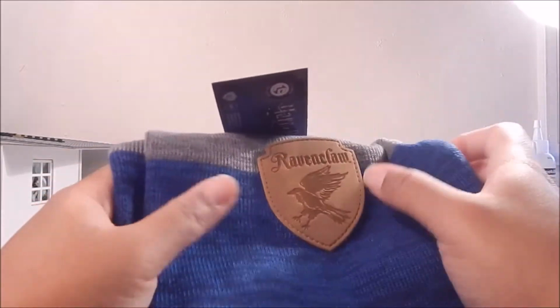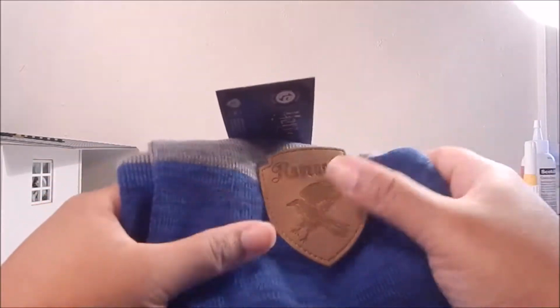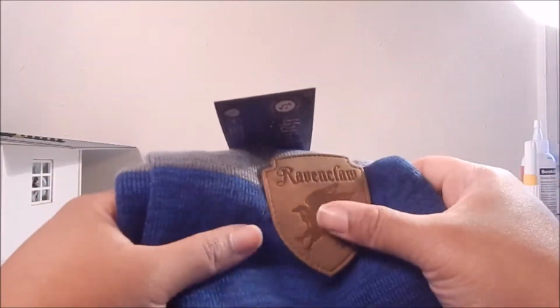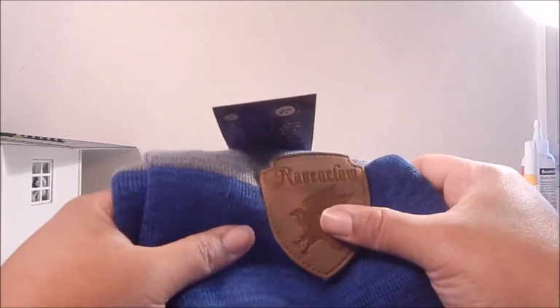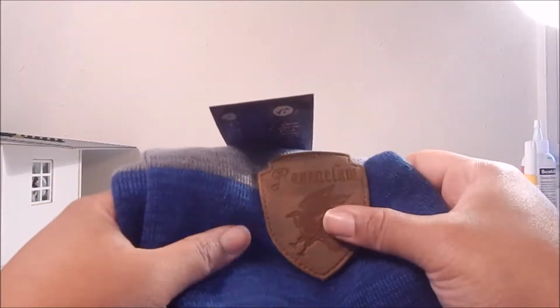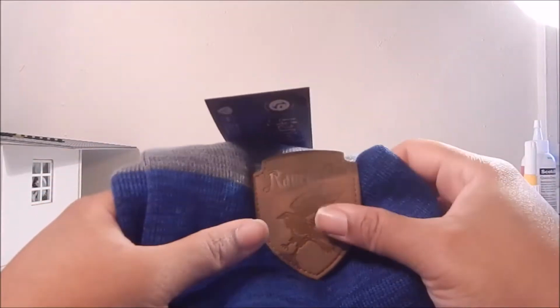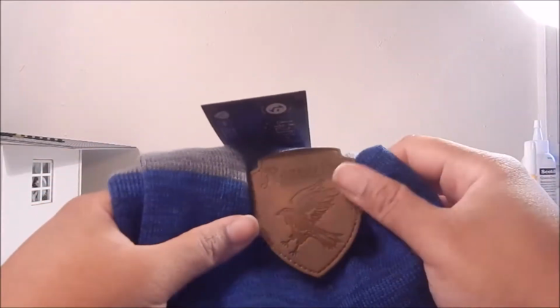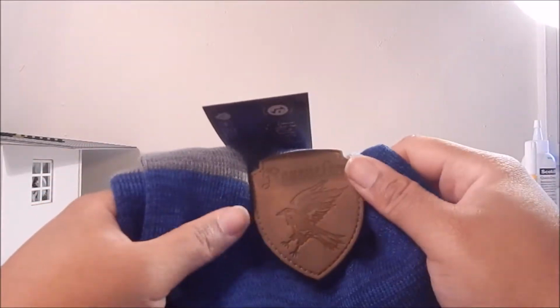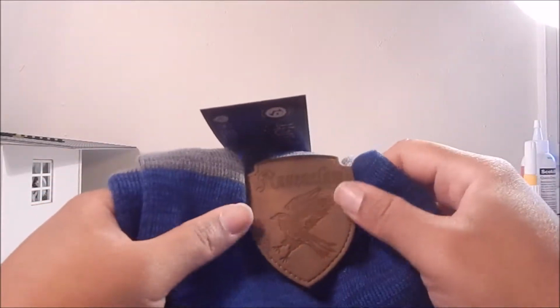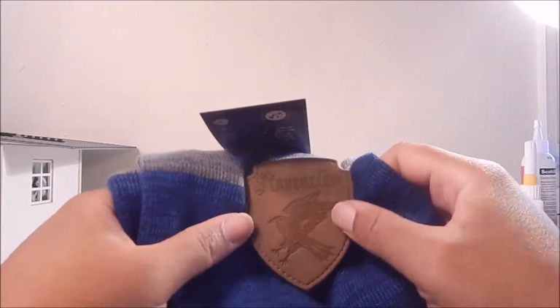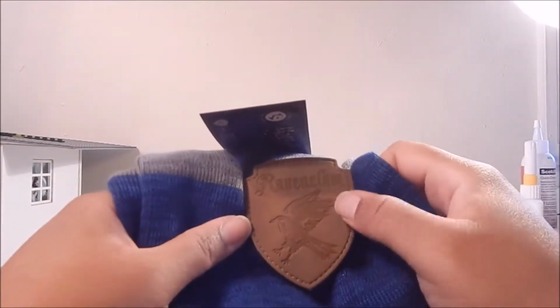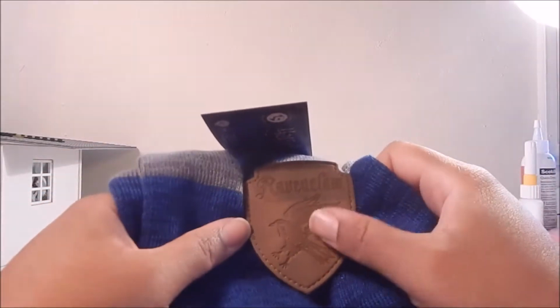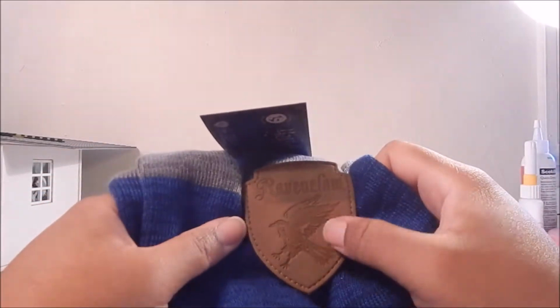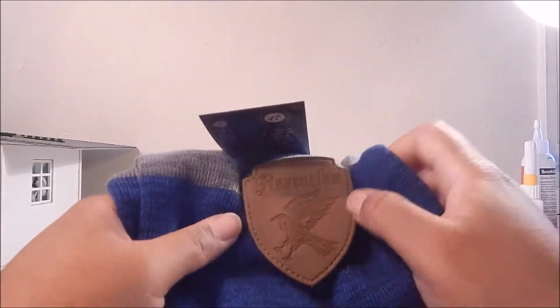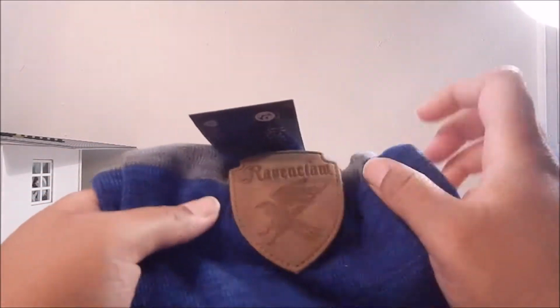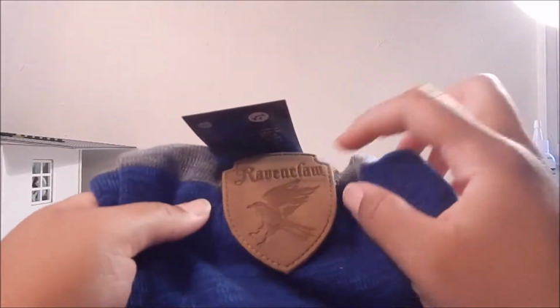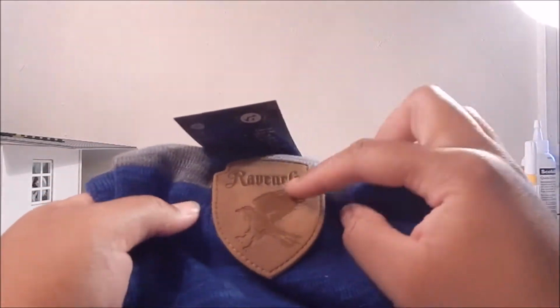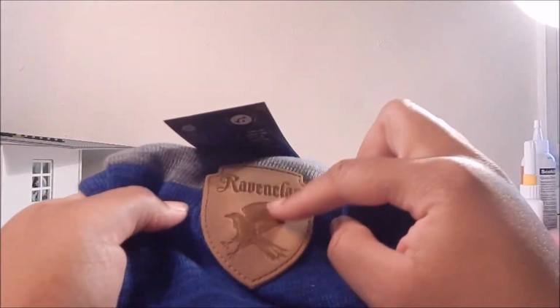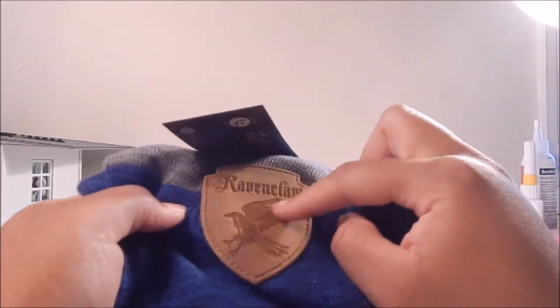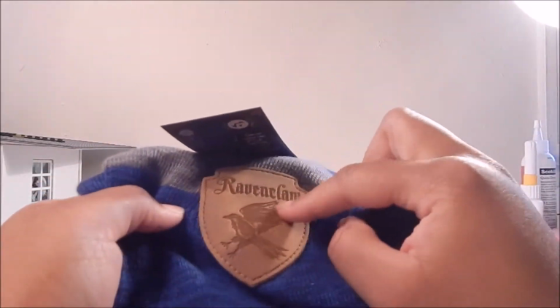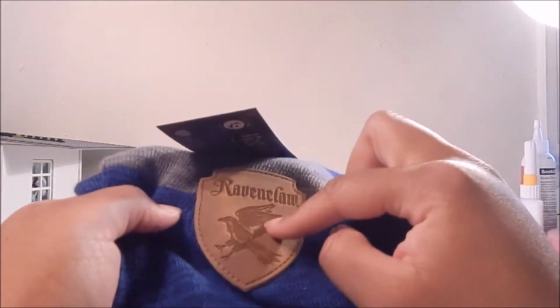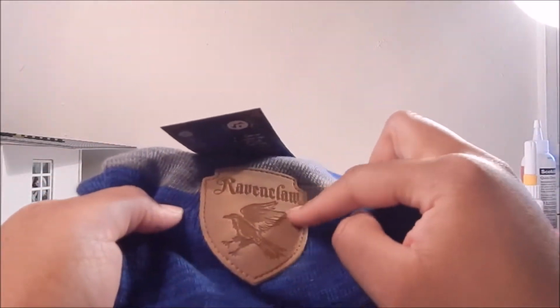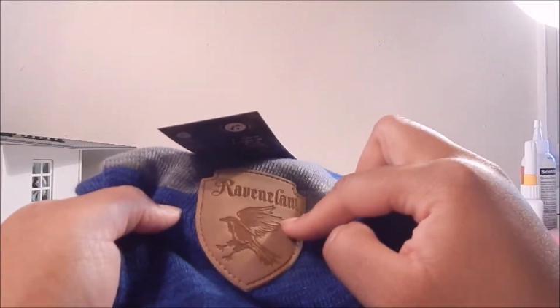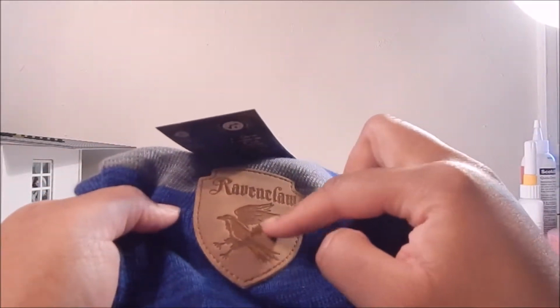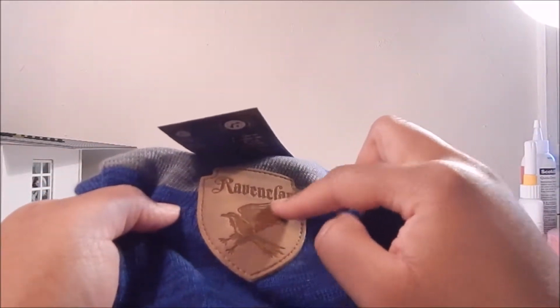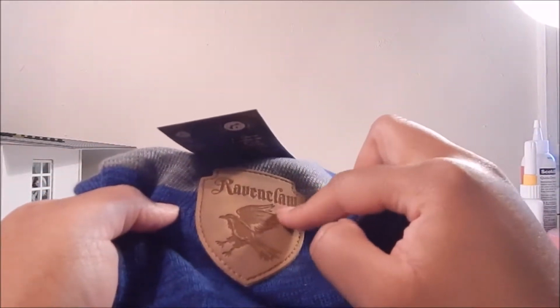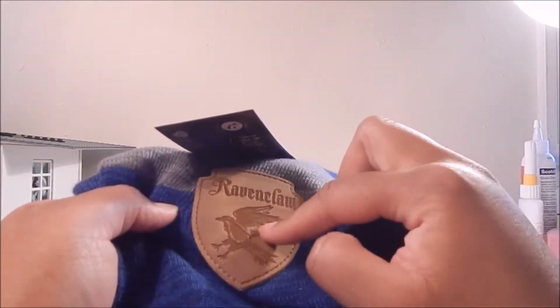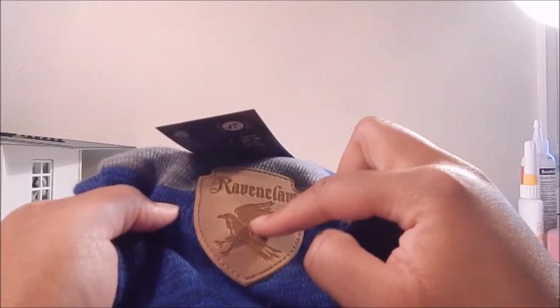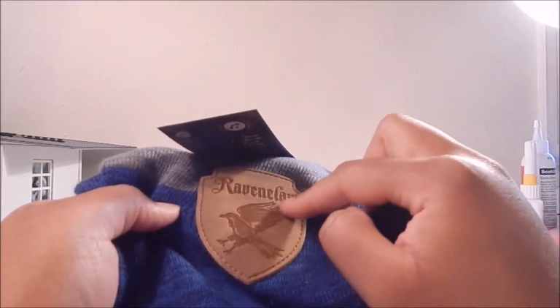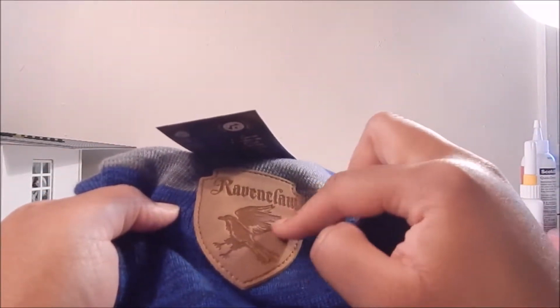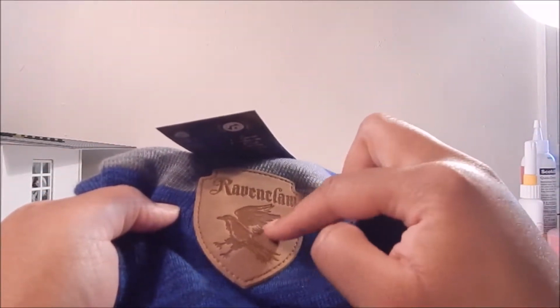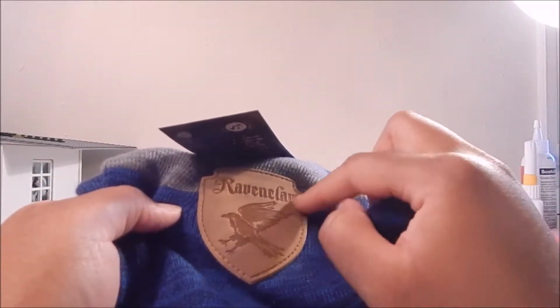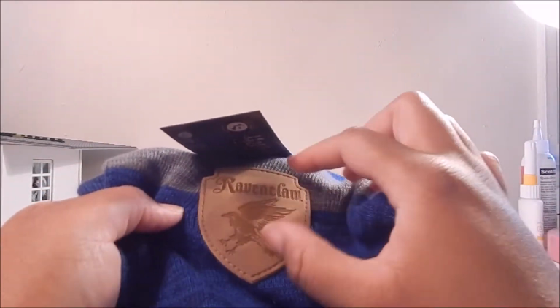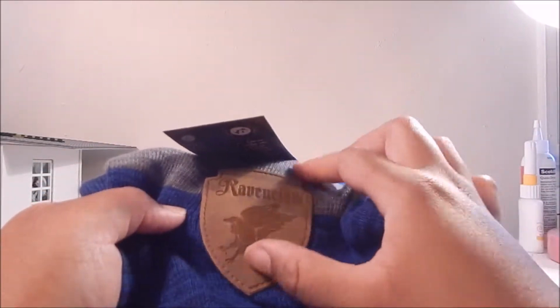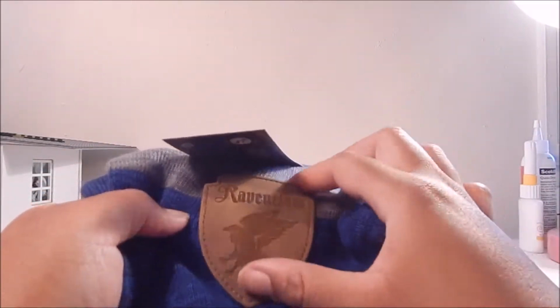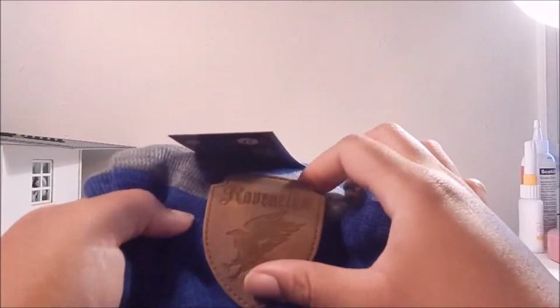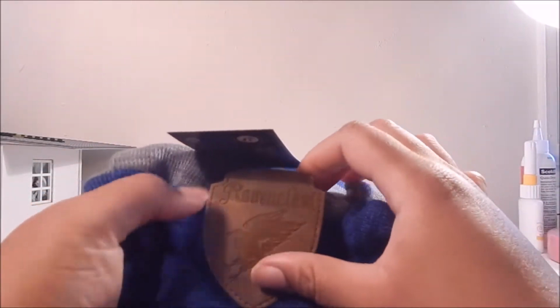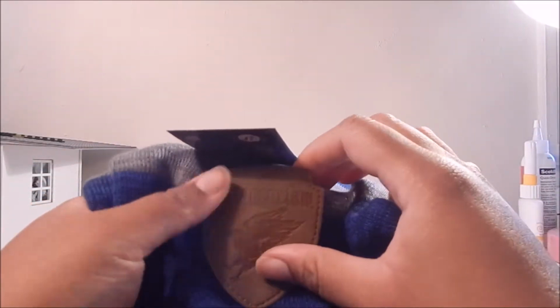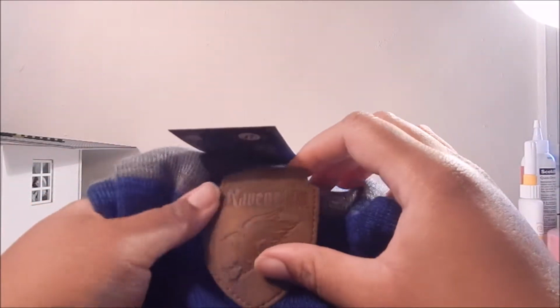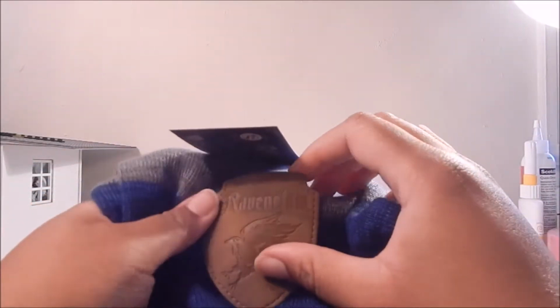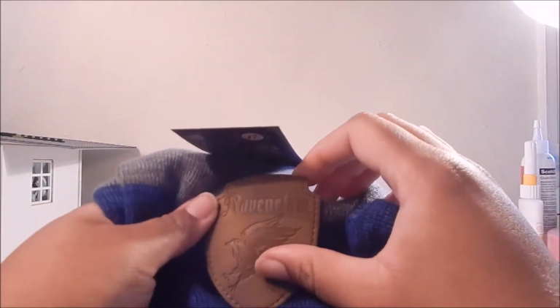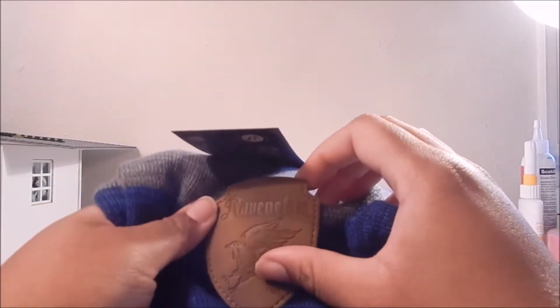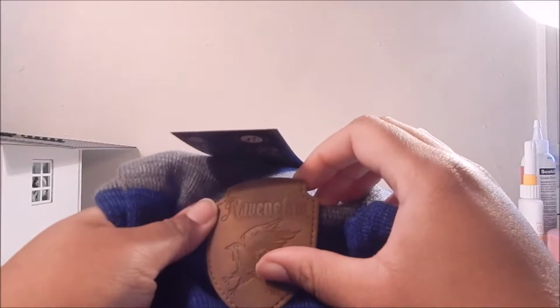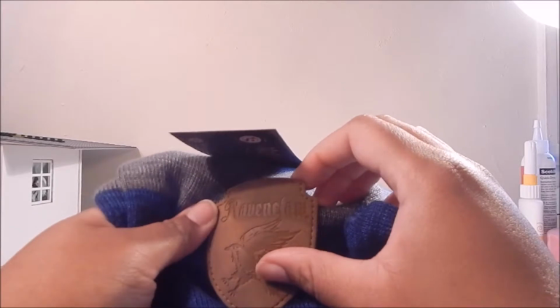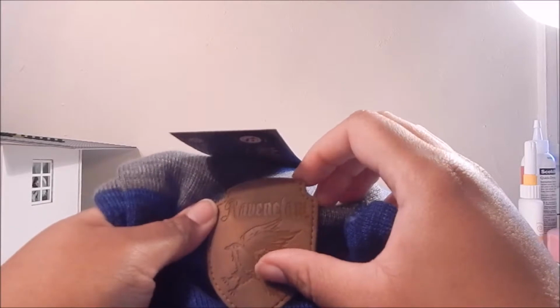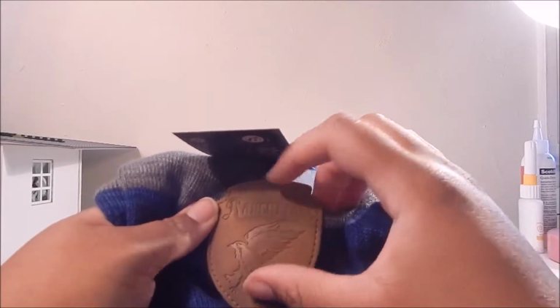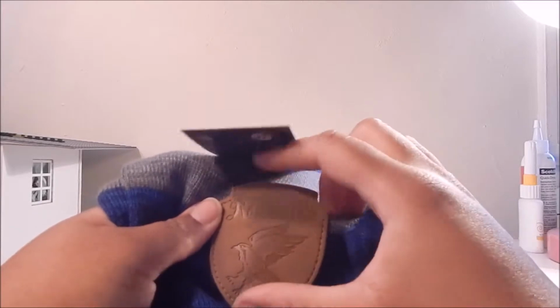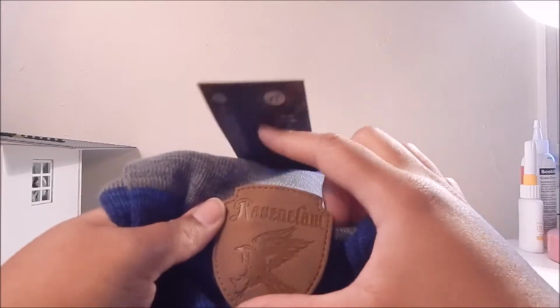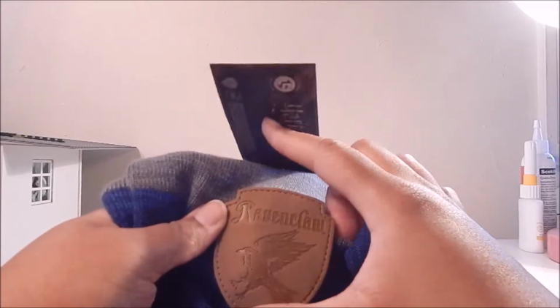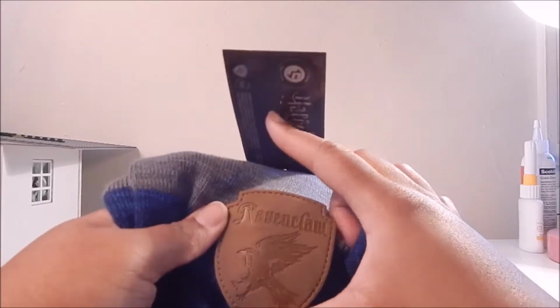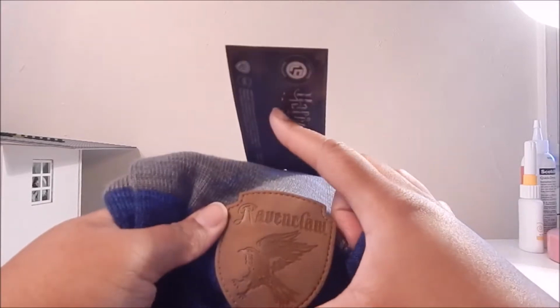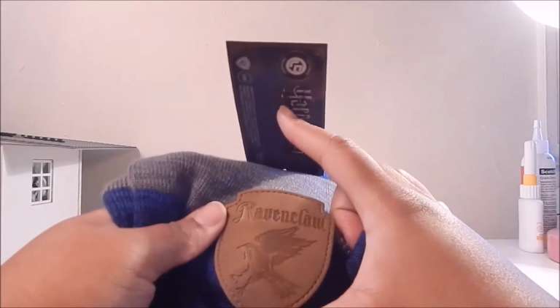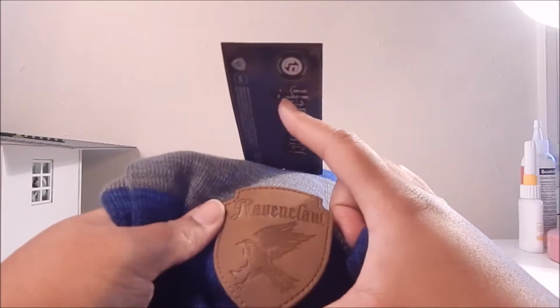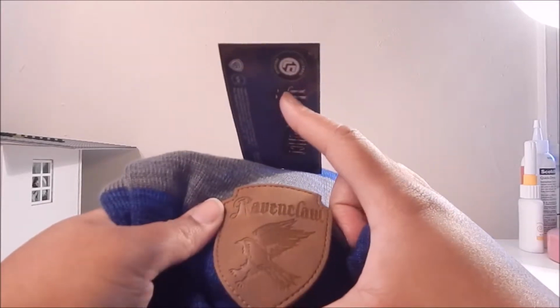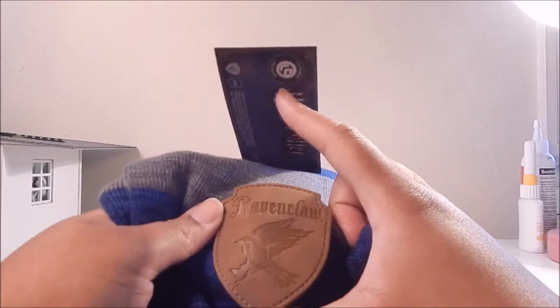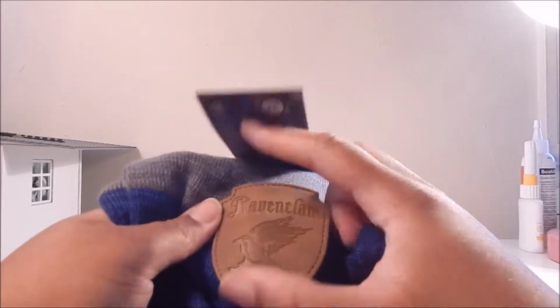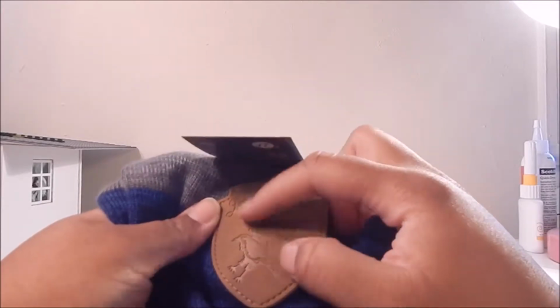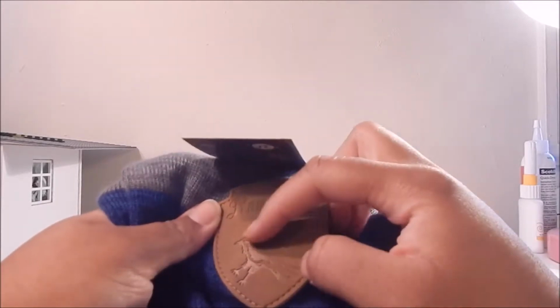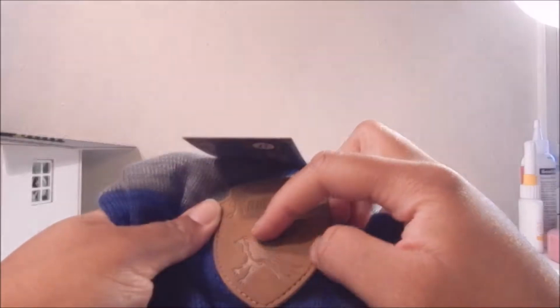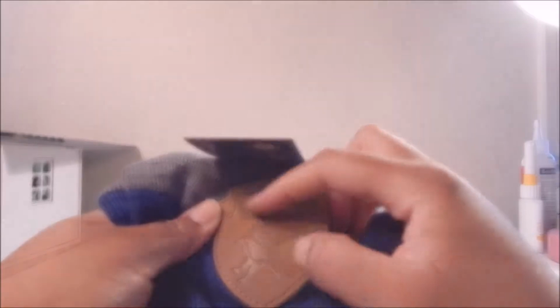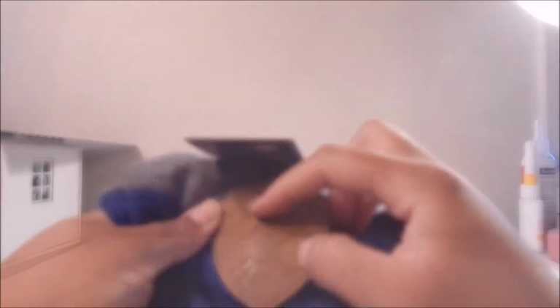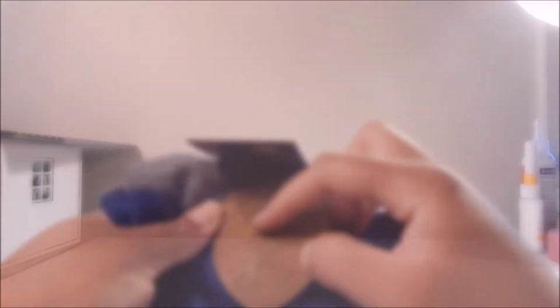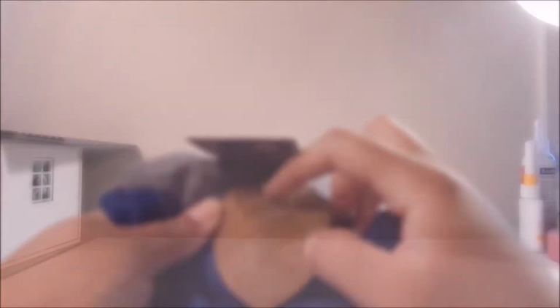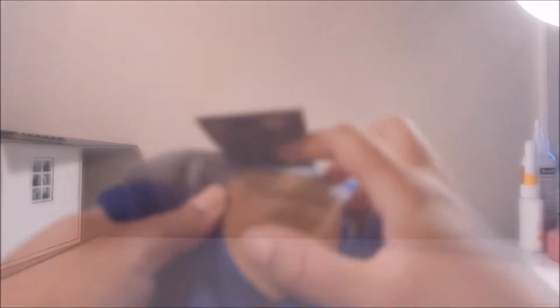And like I said, this is a really cool leather-feeling pouch right here. Love the Raven here too.